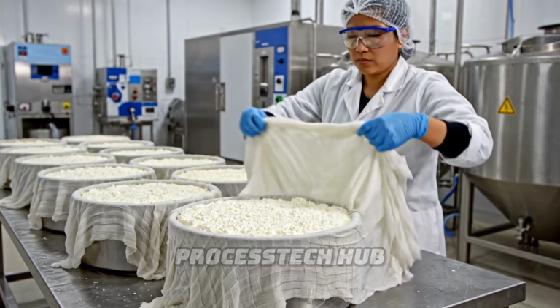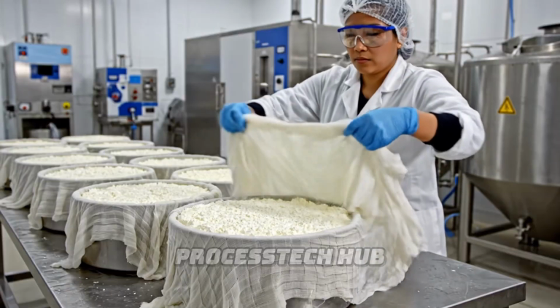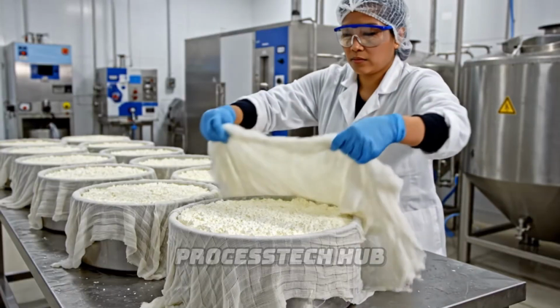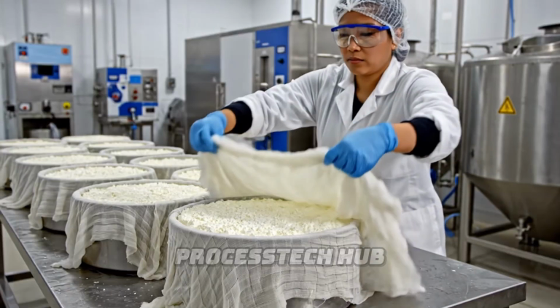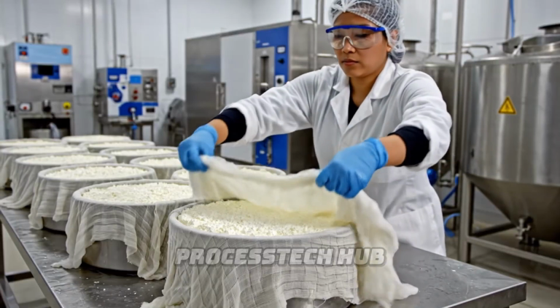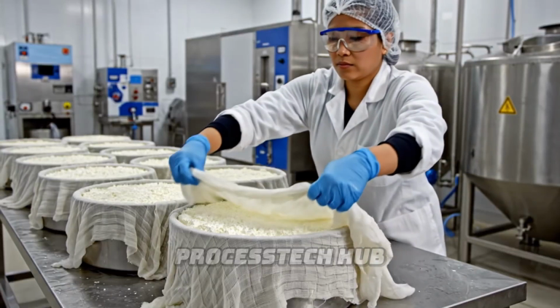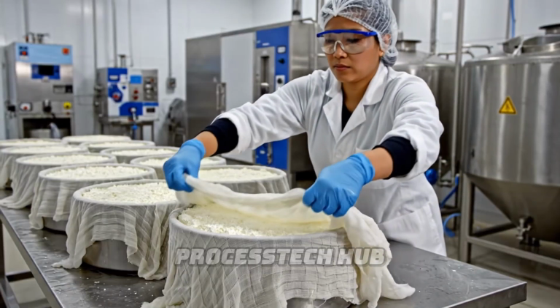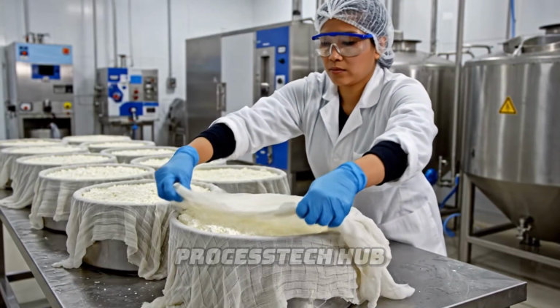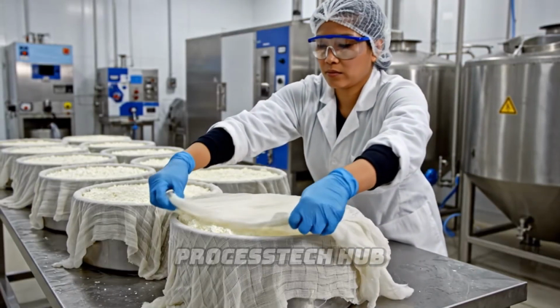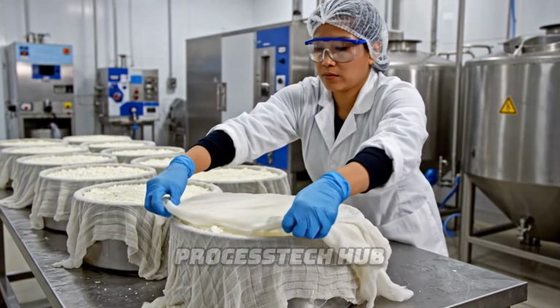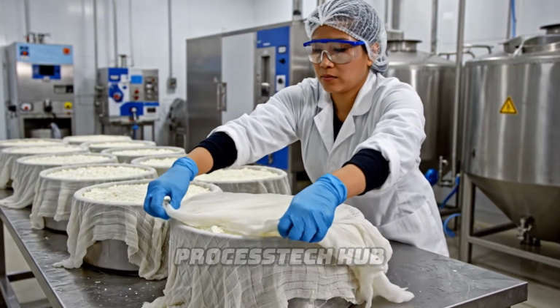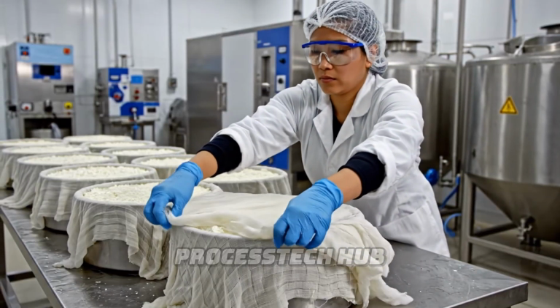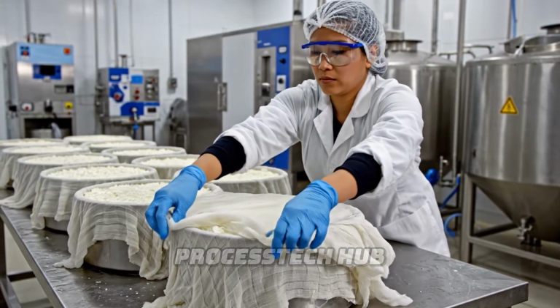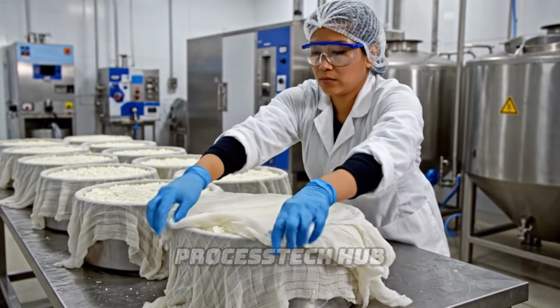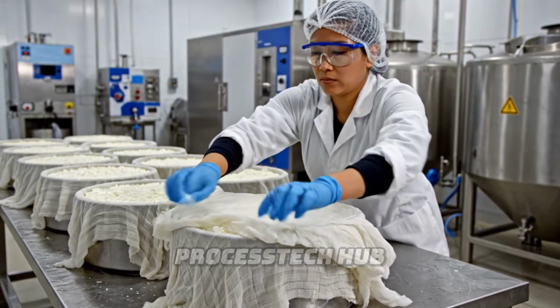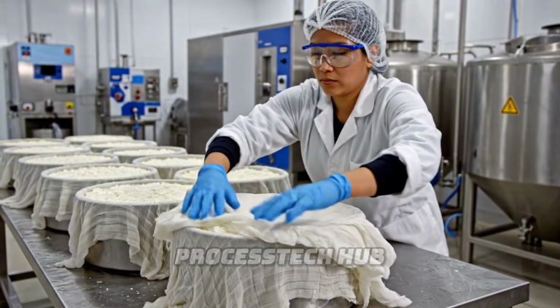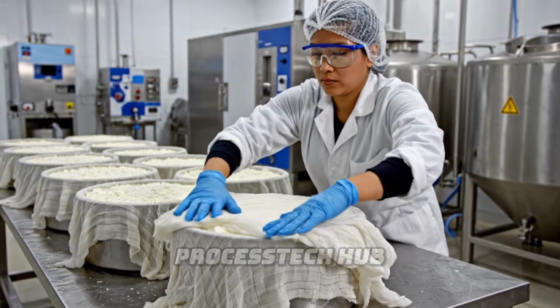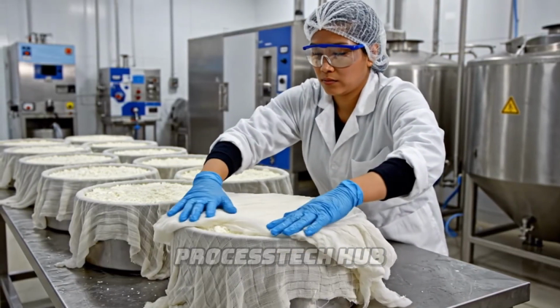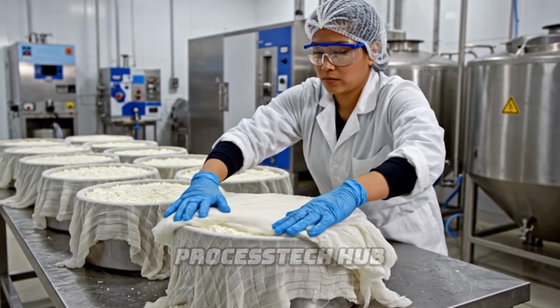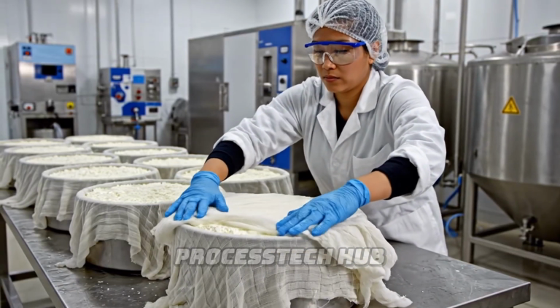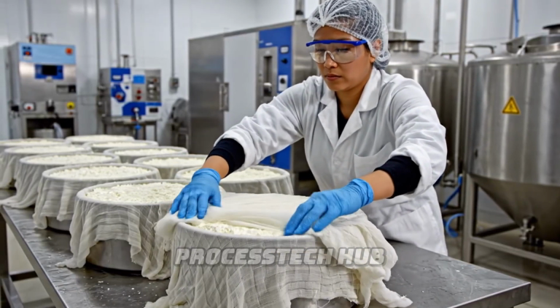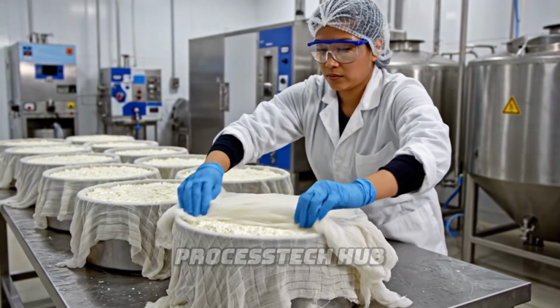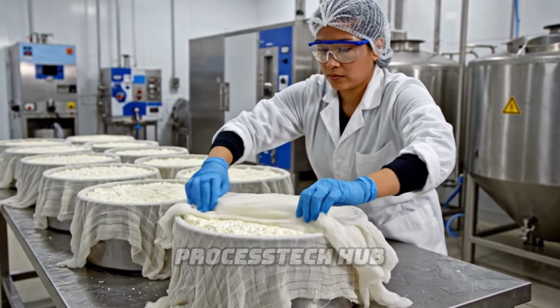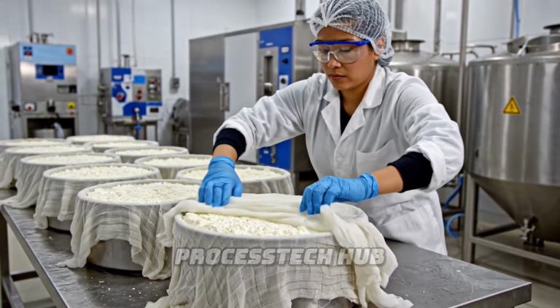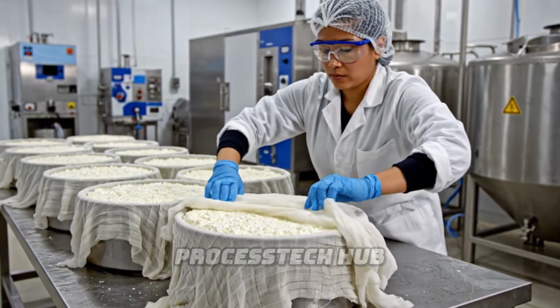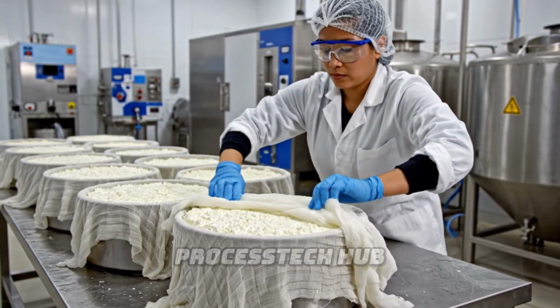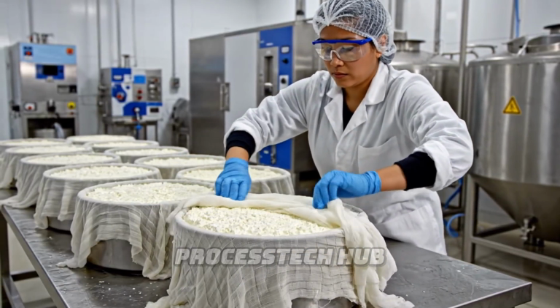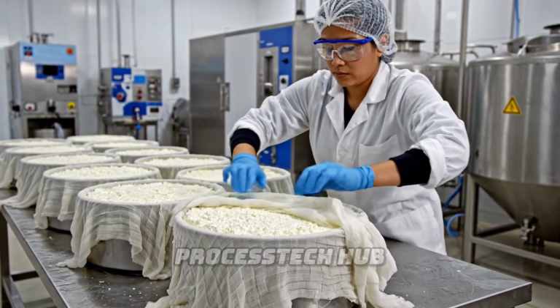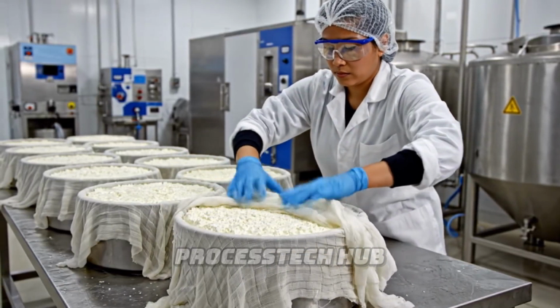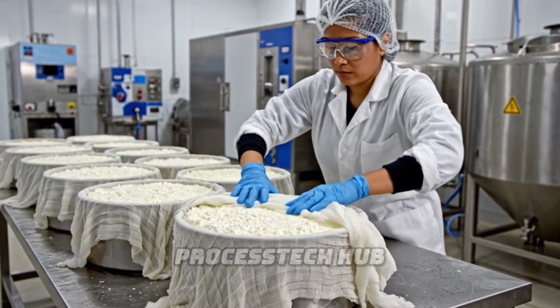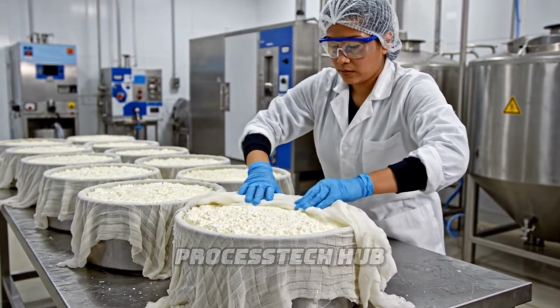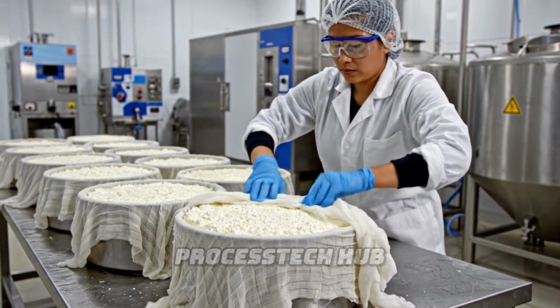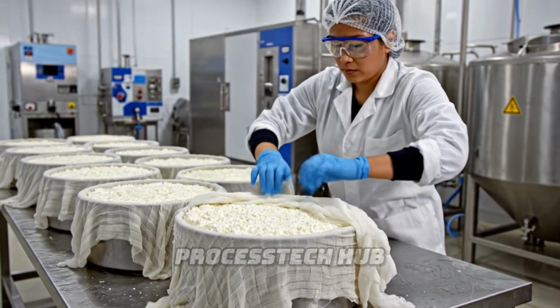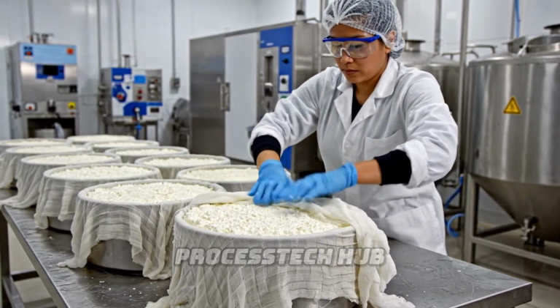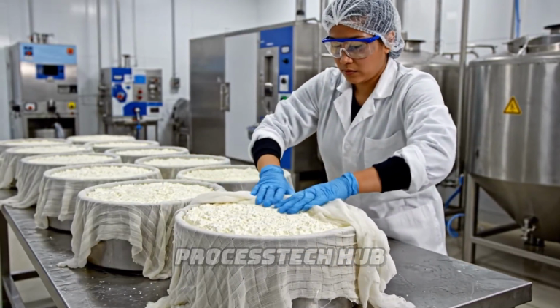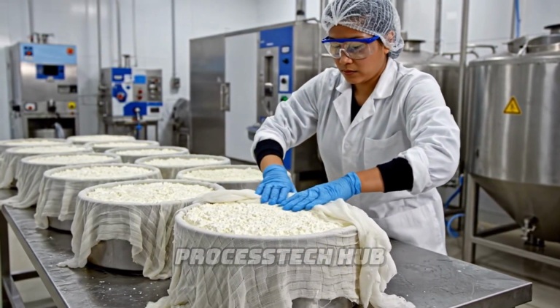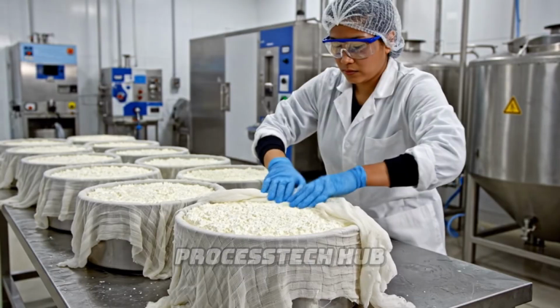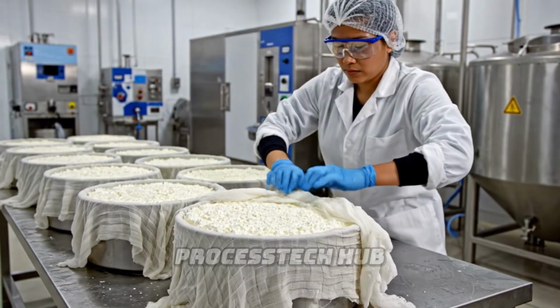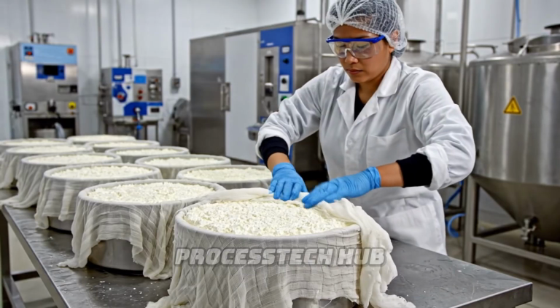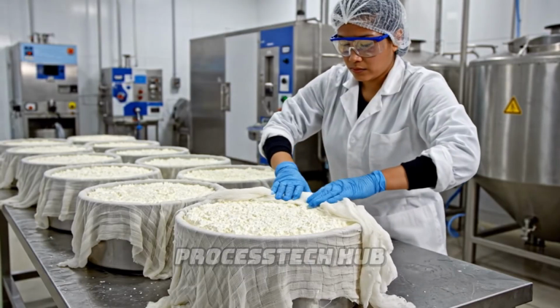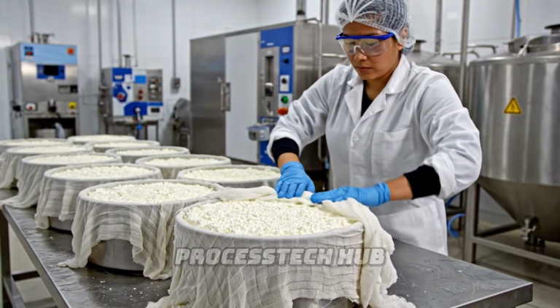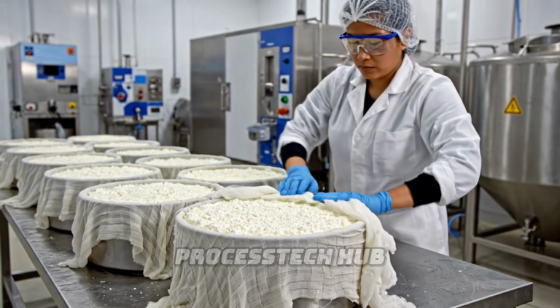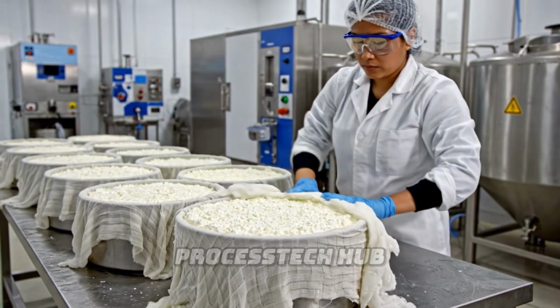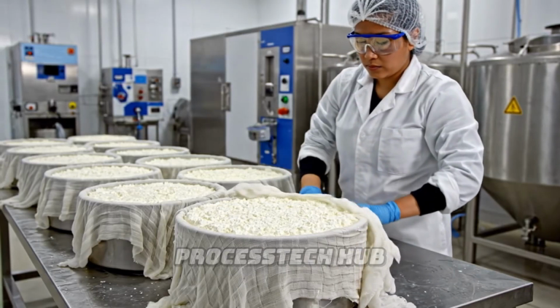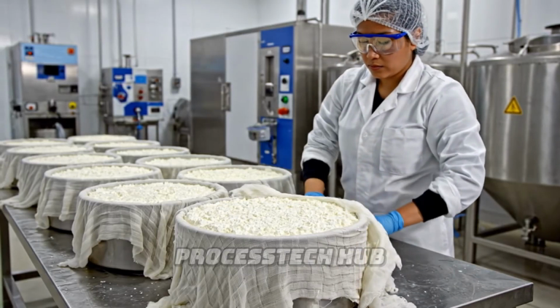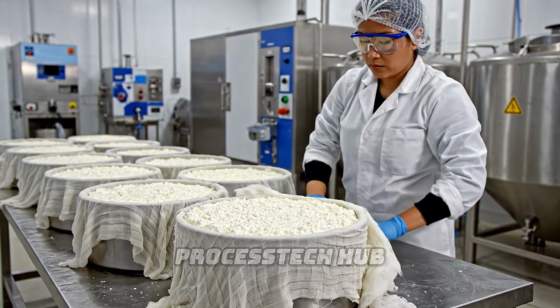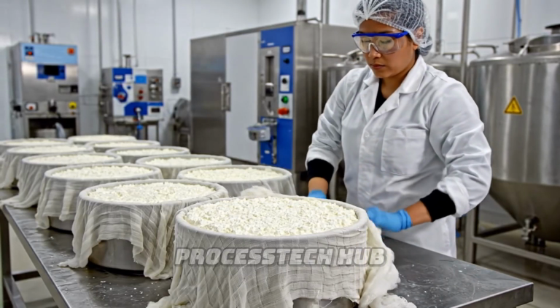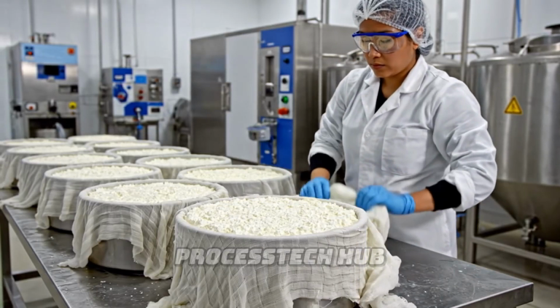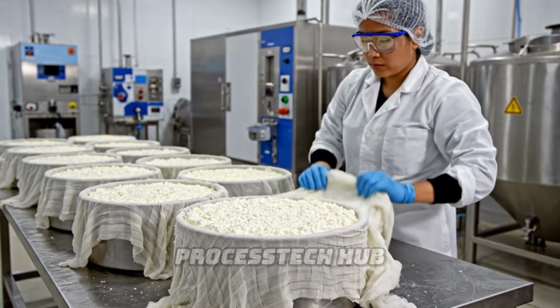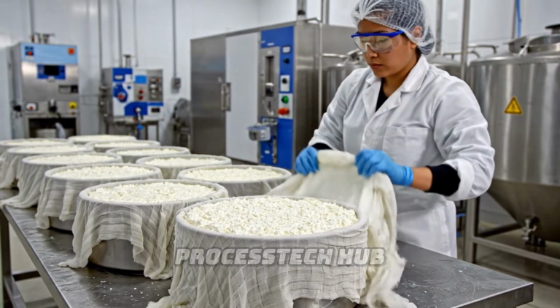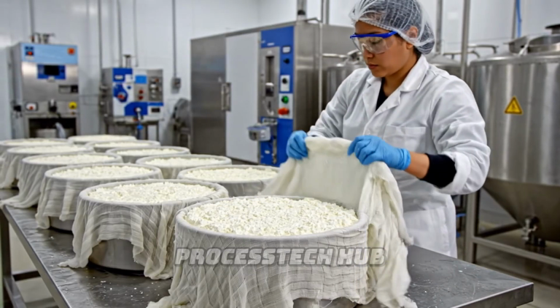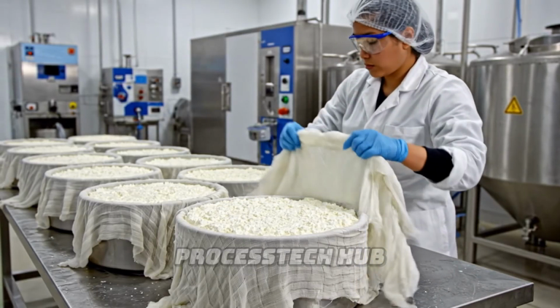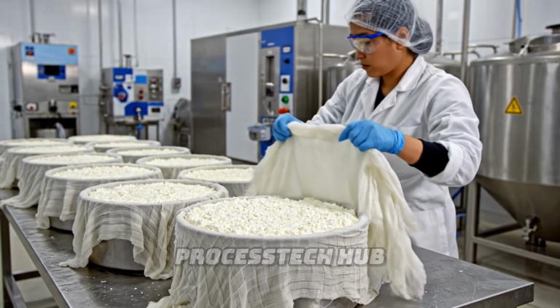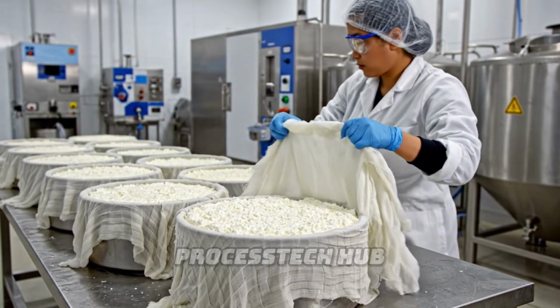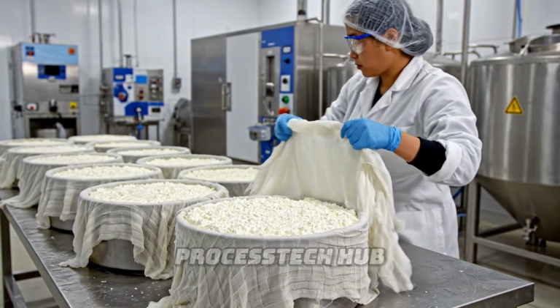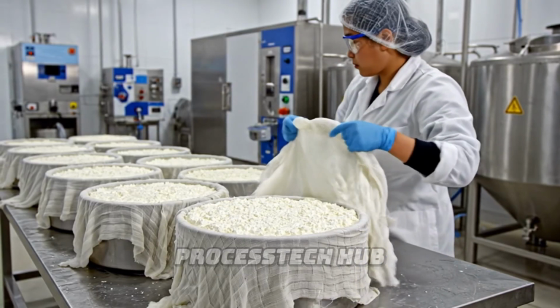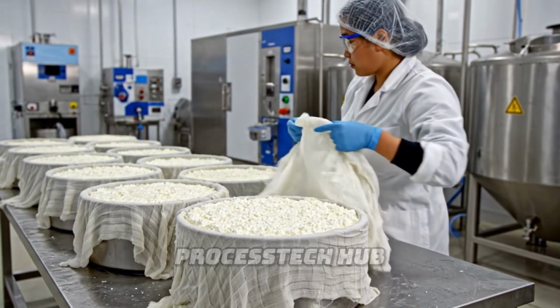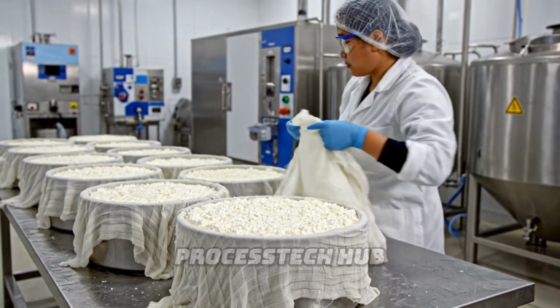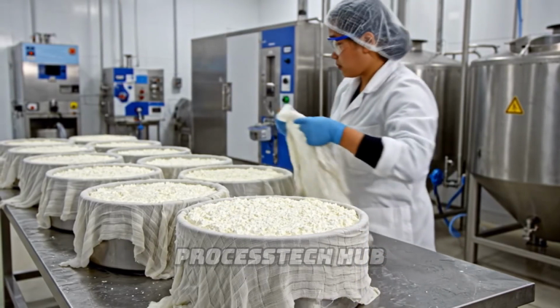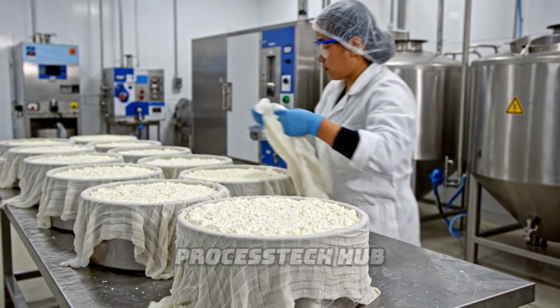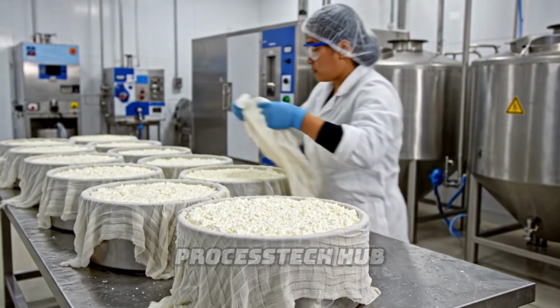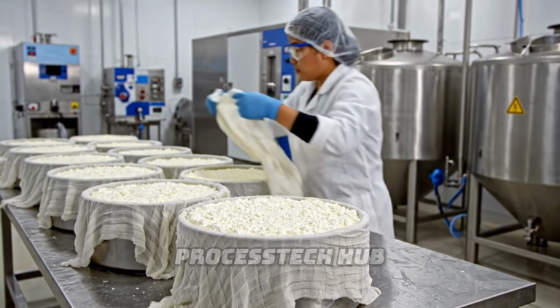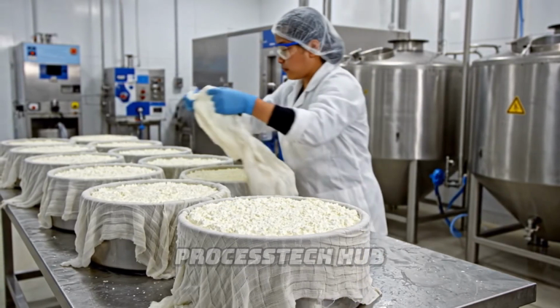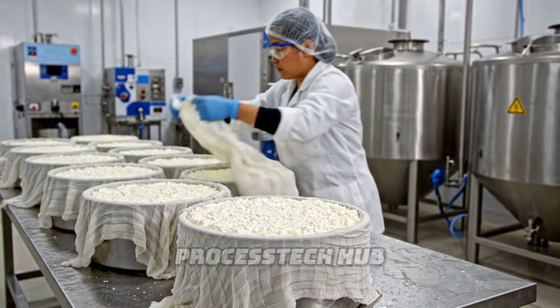The cheesemaker meticulously folds the cloth, a crucial step before the wheels are pressed and aged in the cellar.